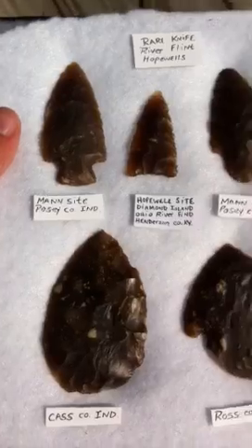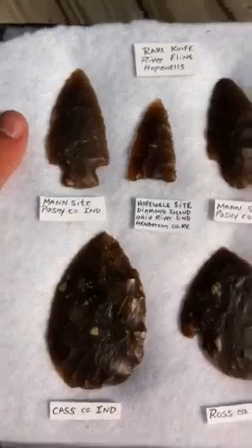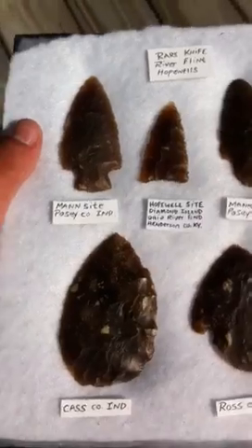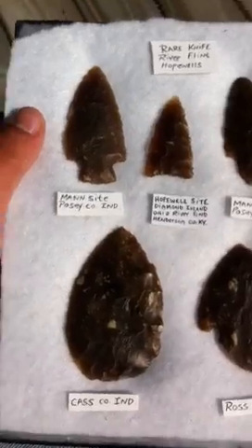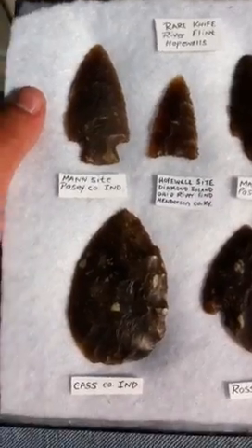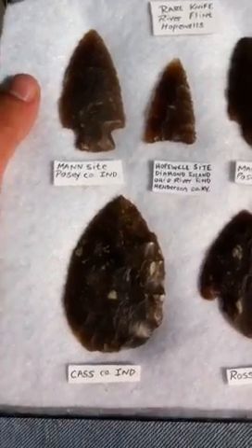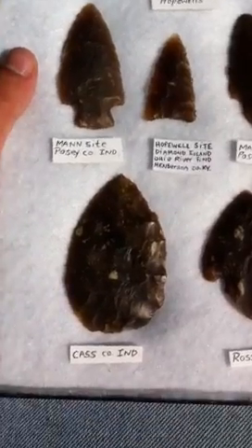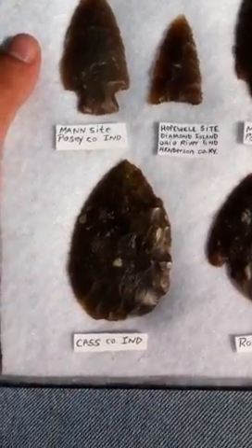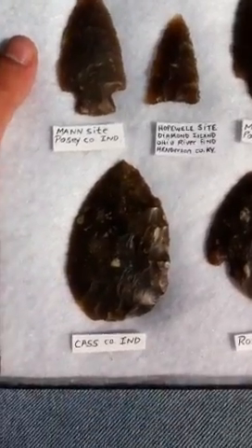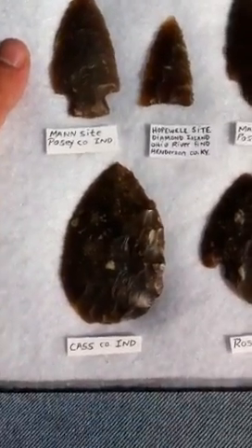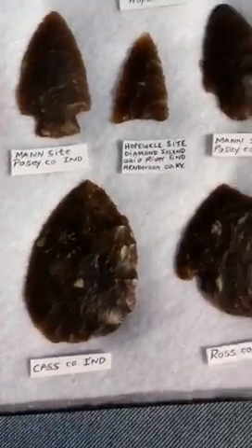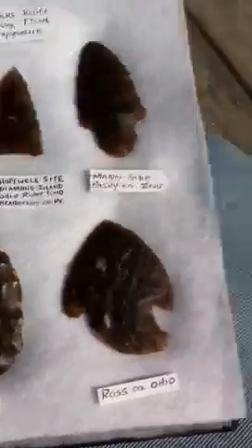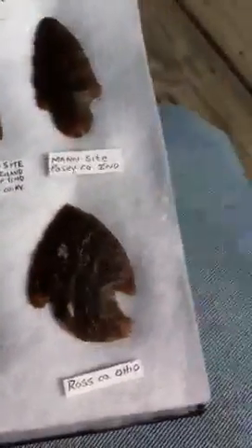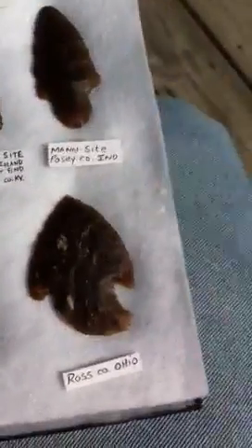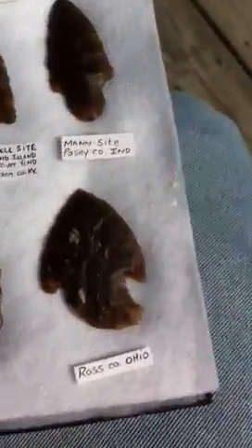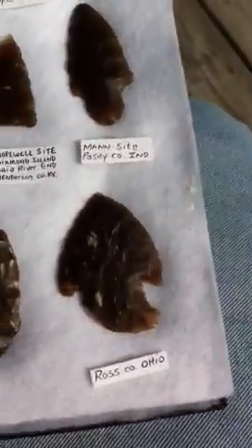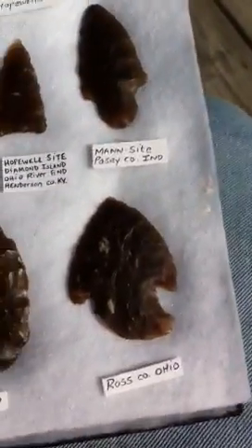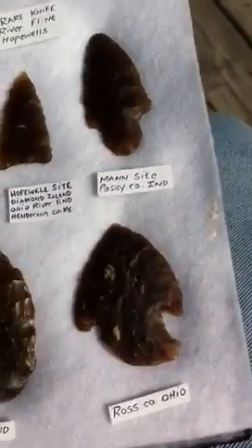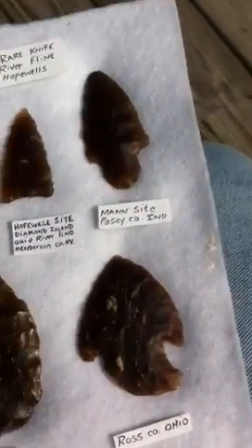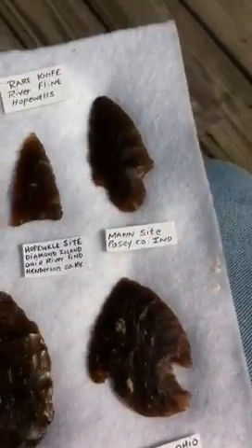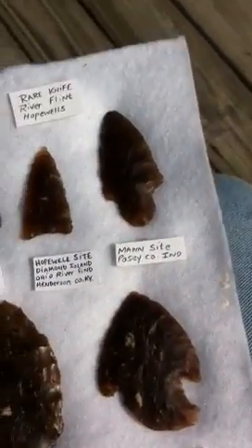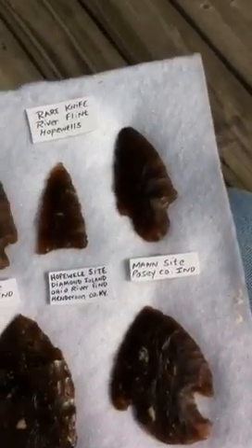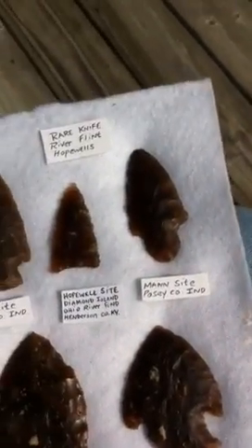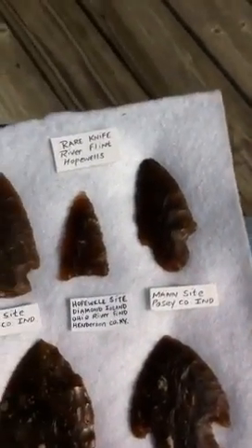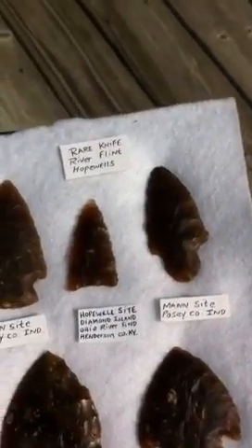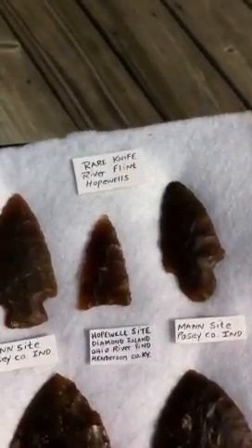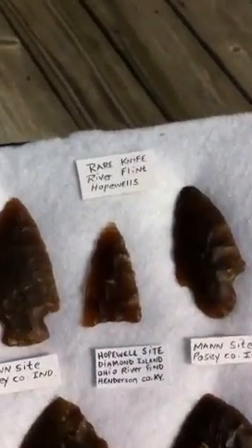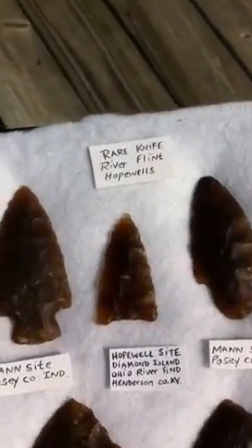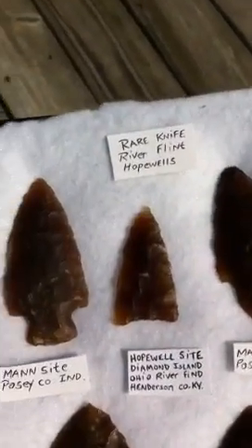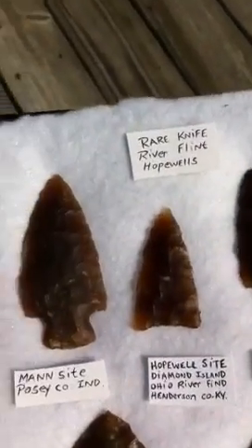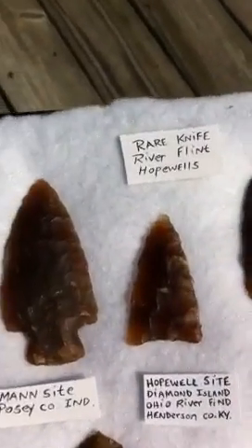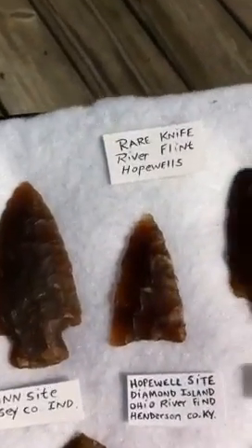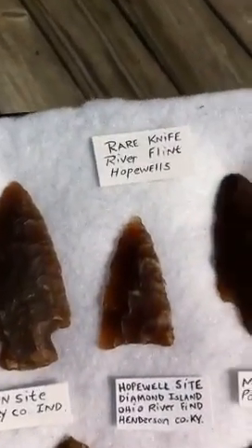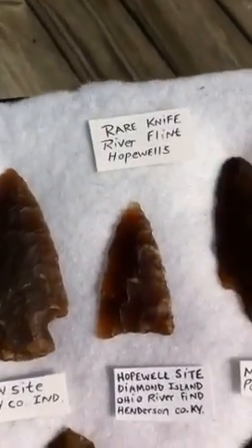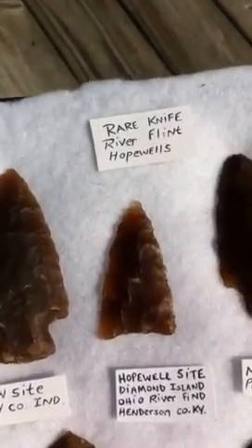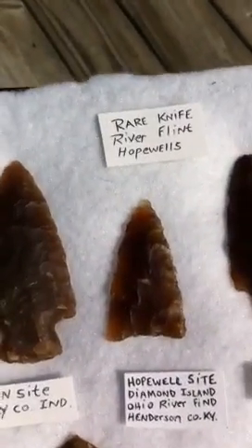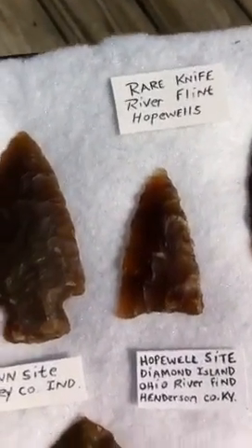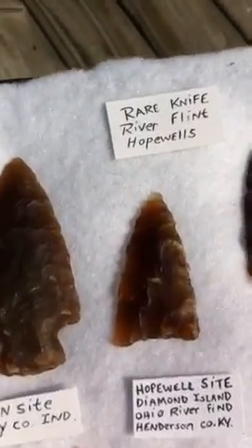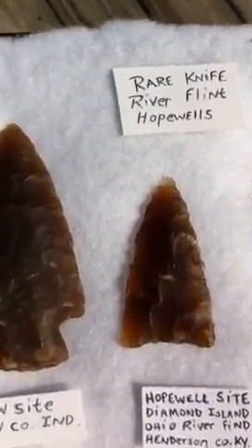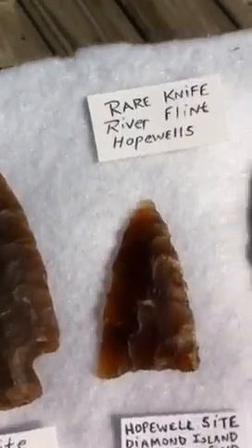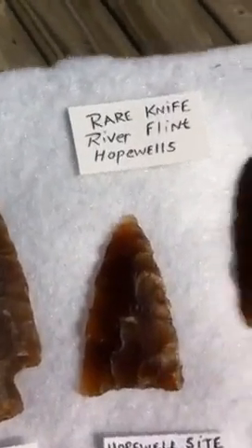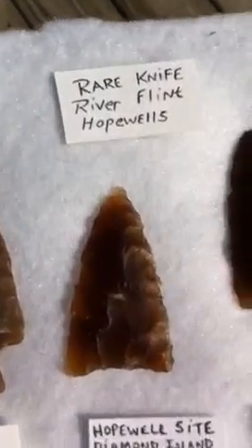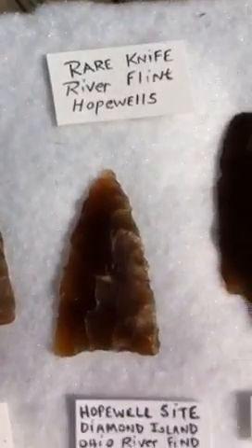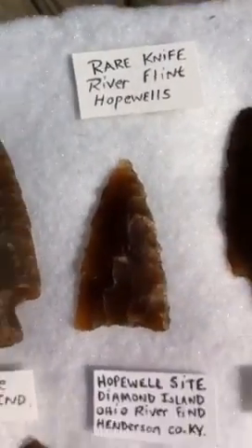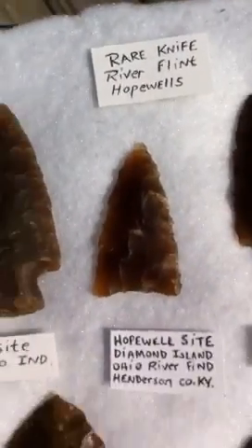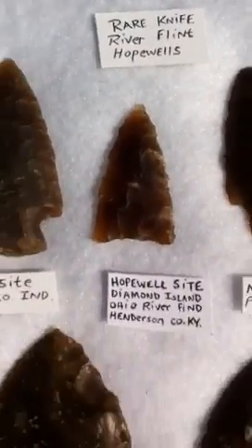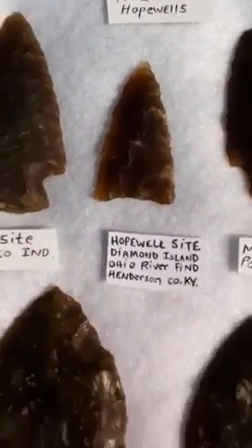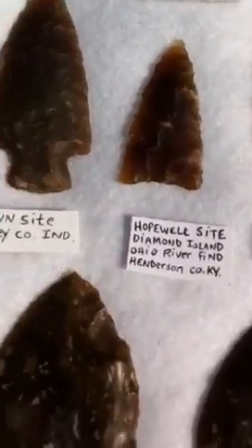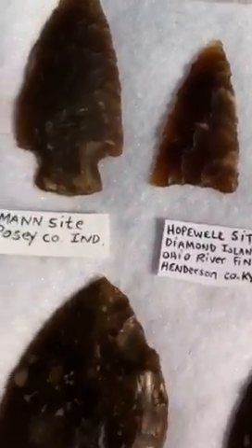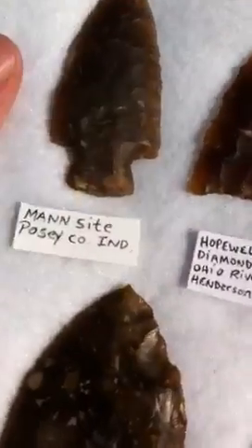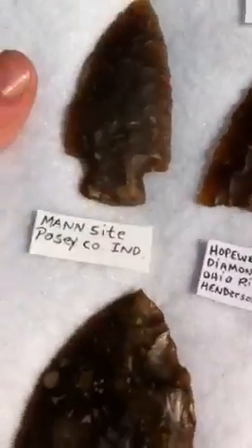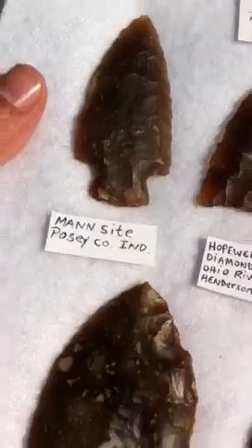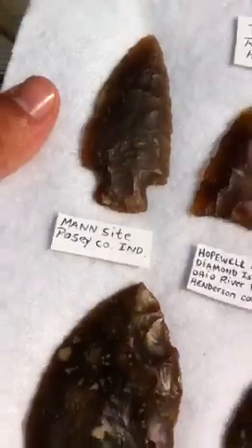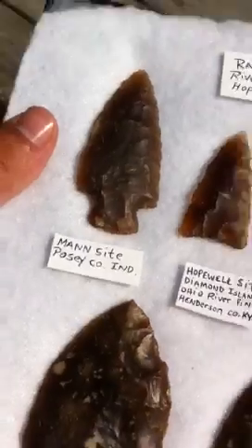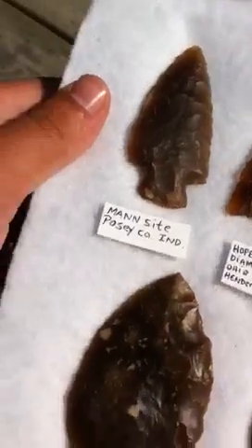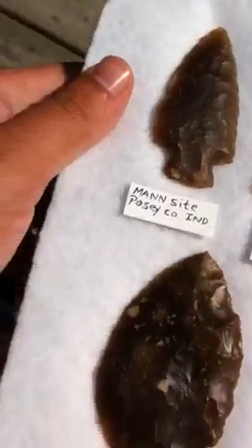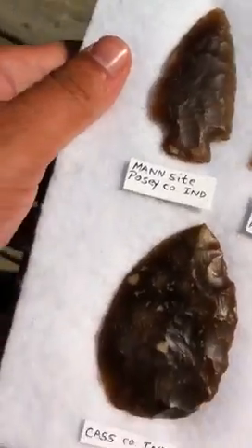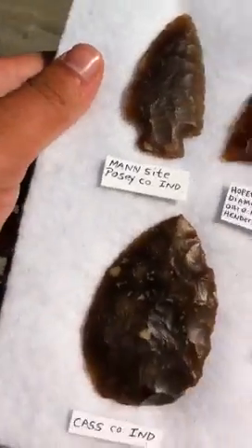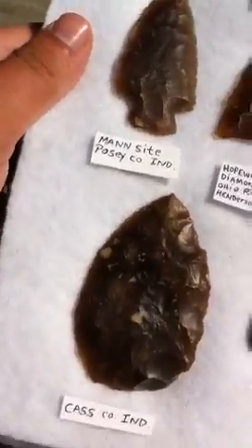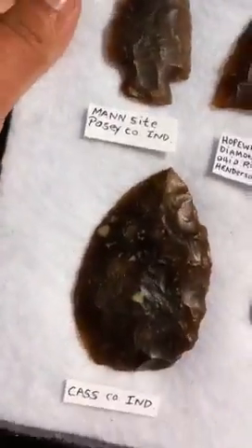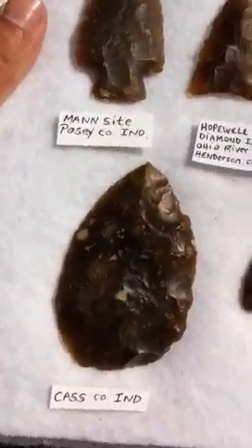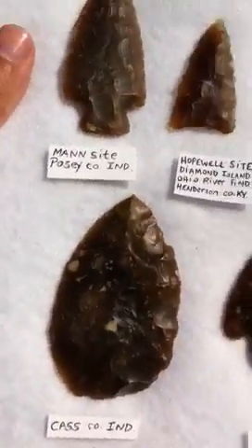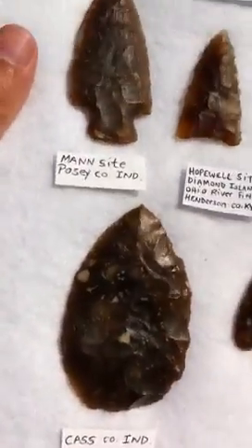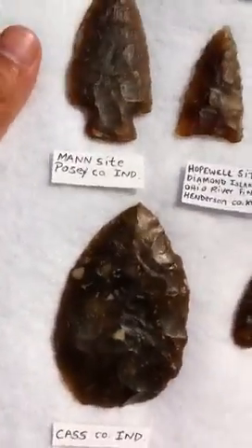Alright, this is for Hopewell Collectors. These are made out of Knife River Flint, and this Knife River Flint is from North Dakota.